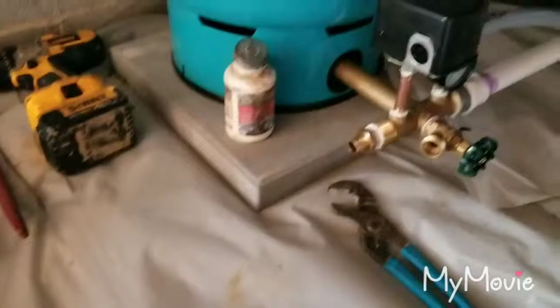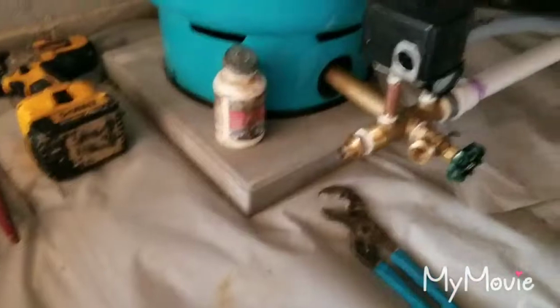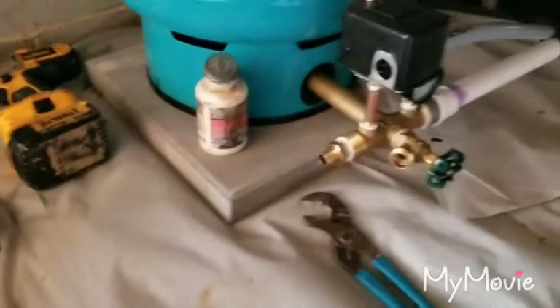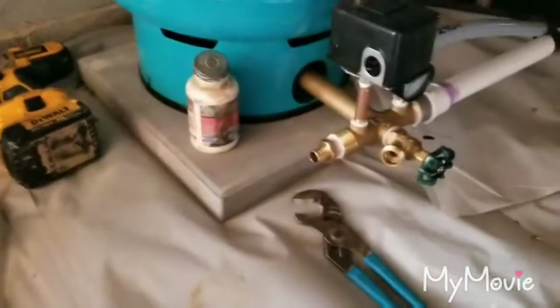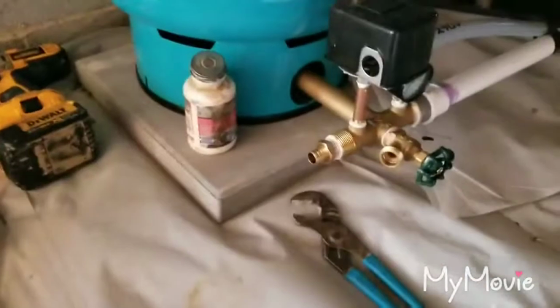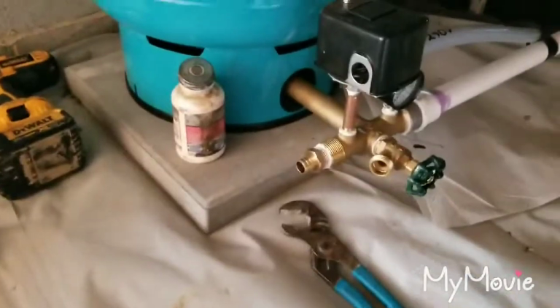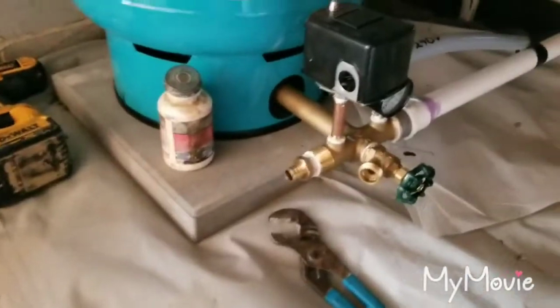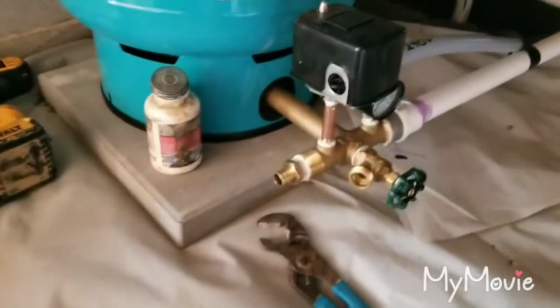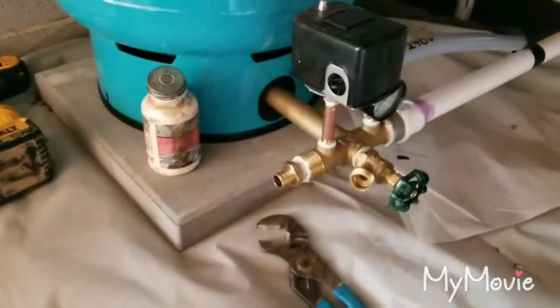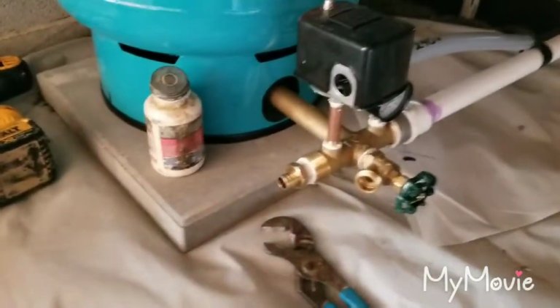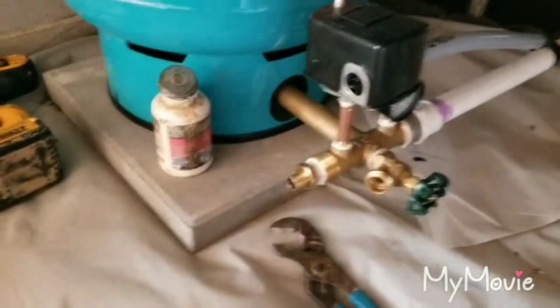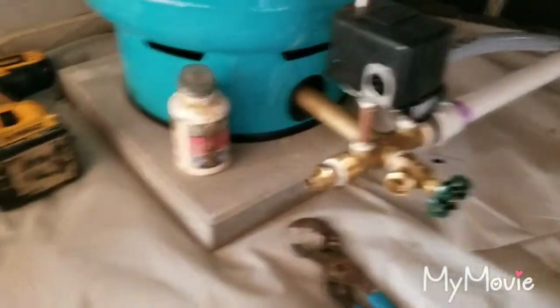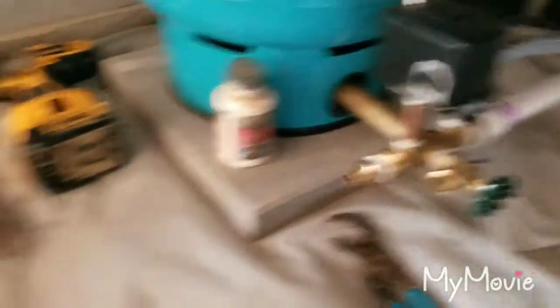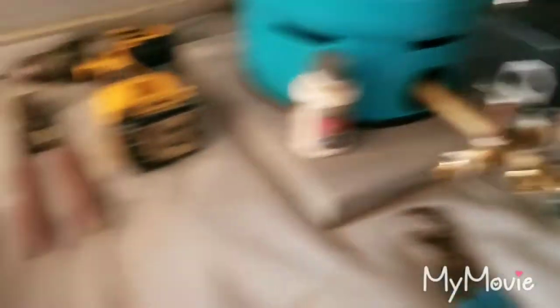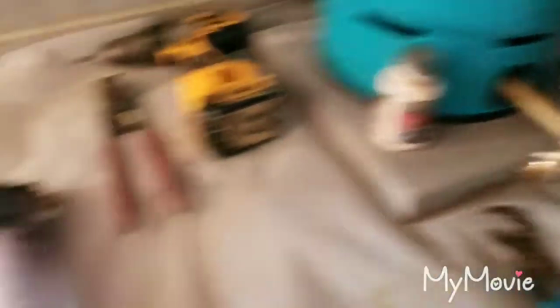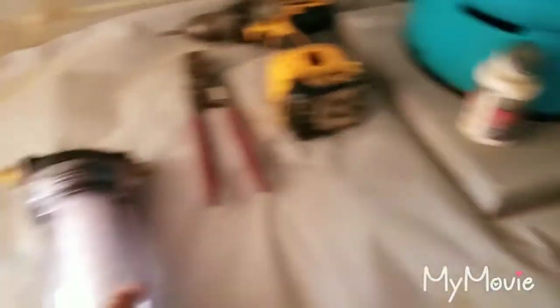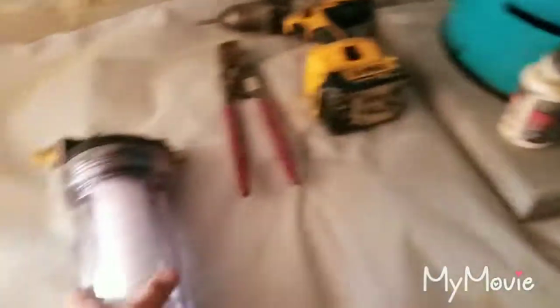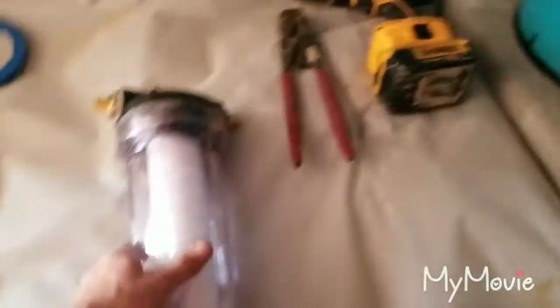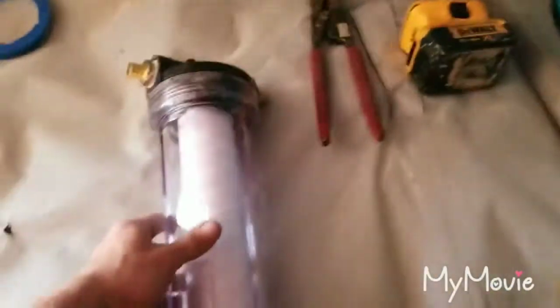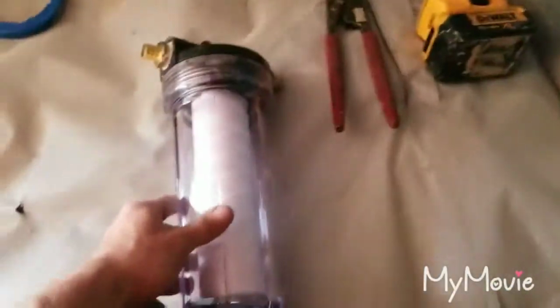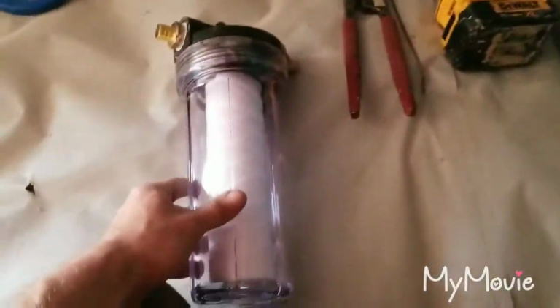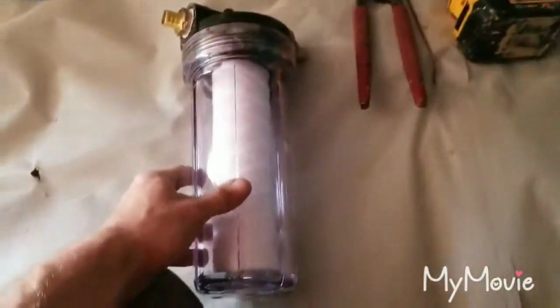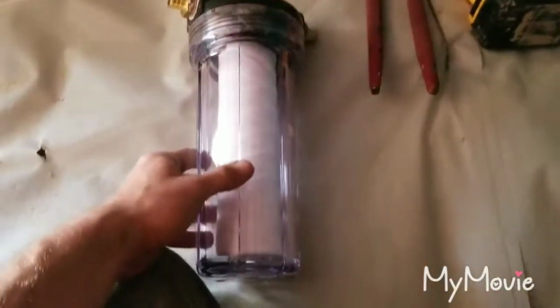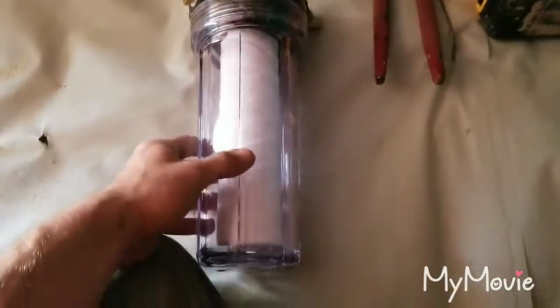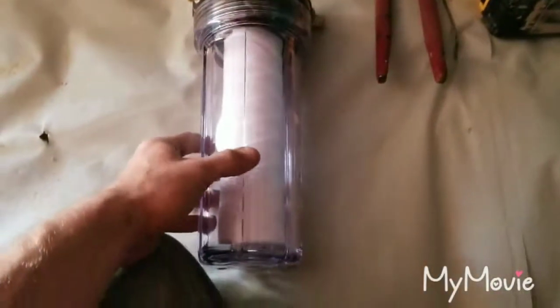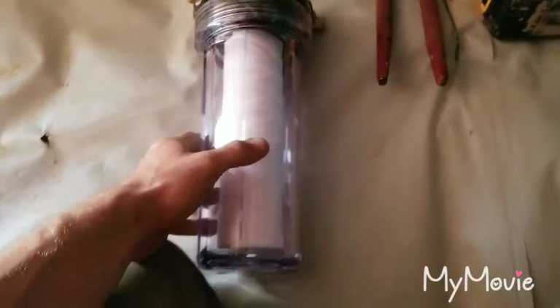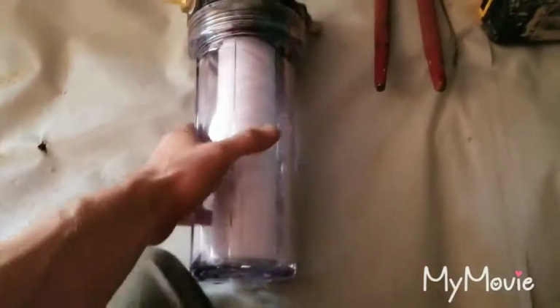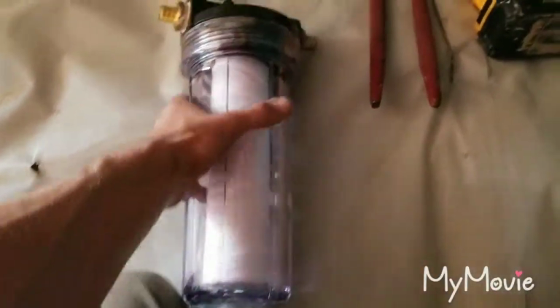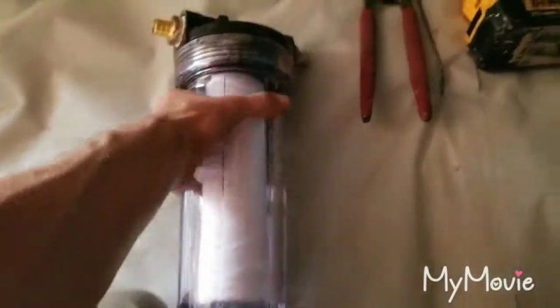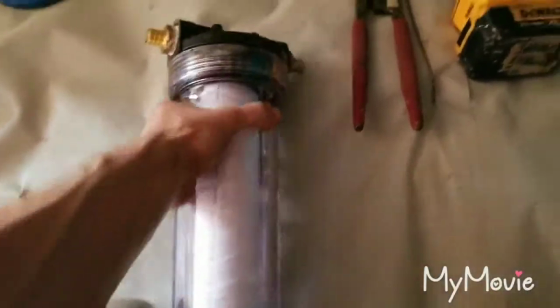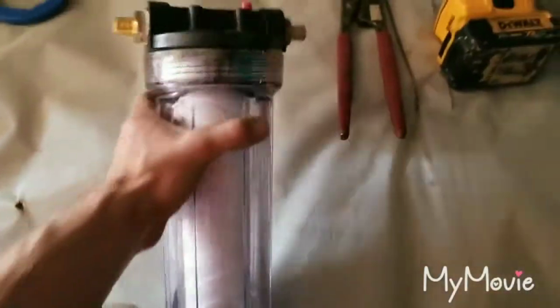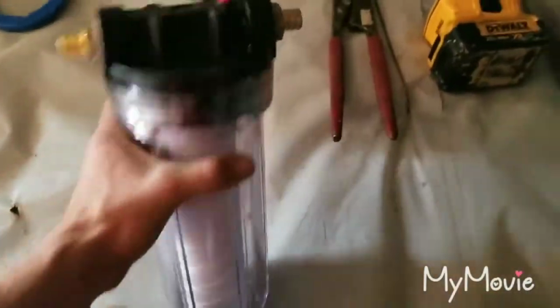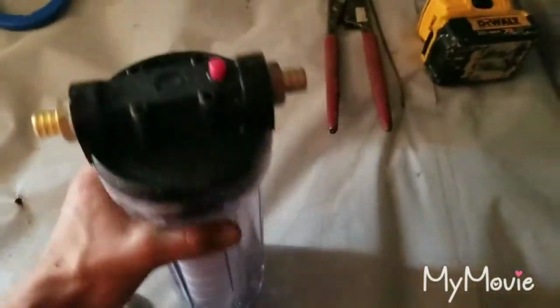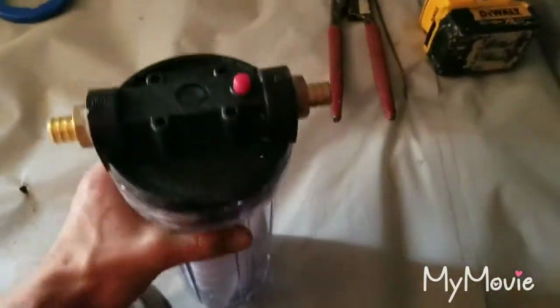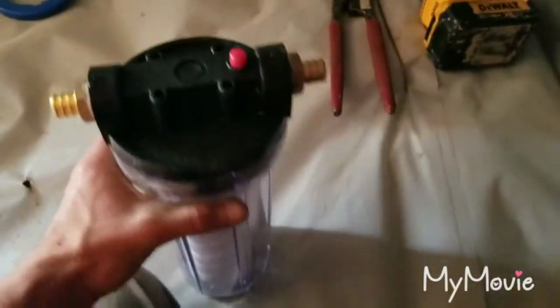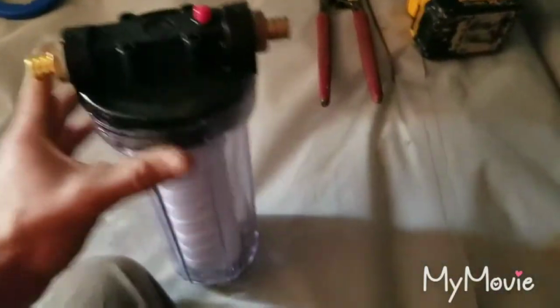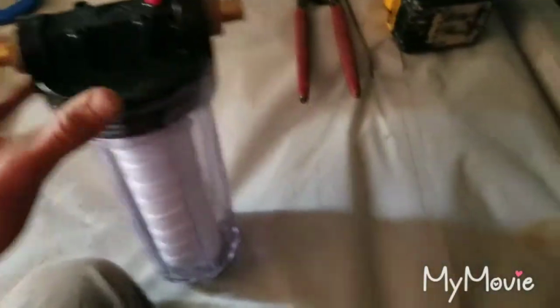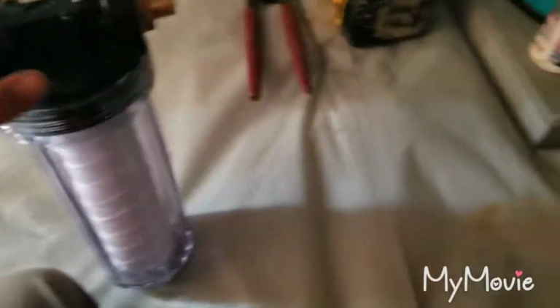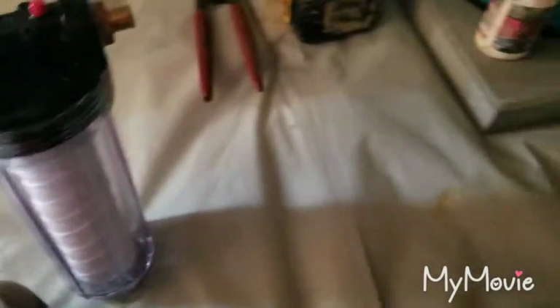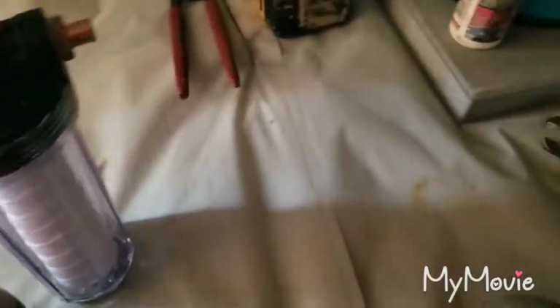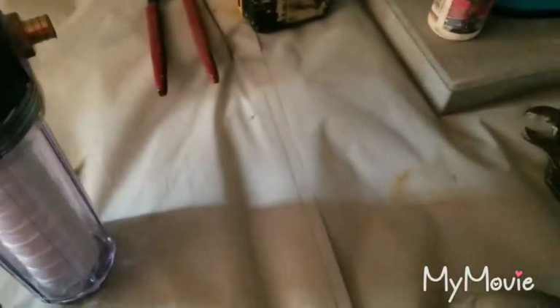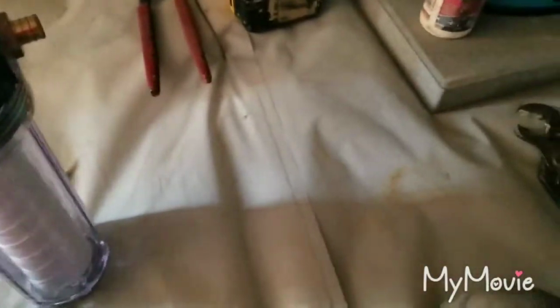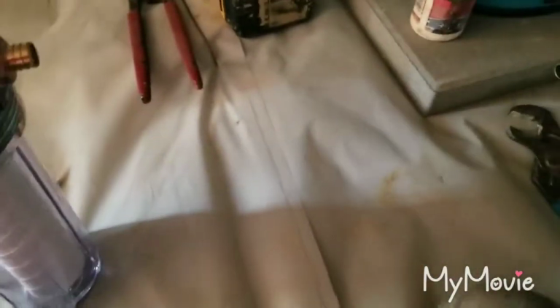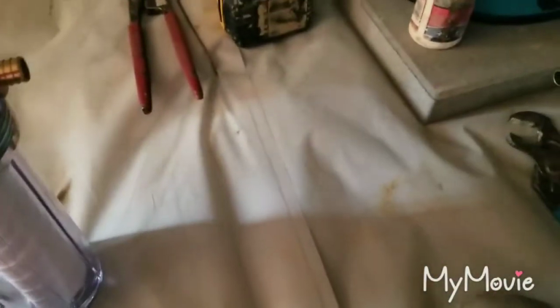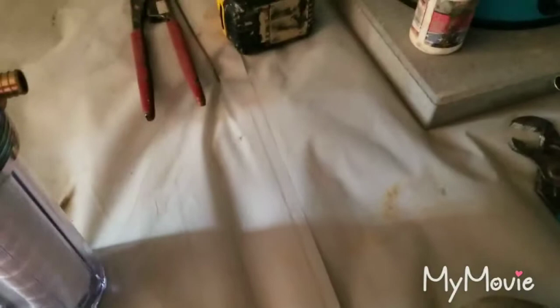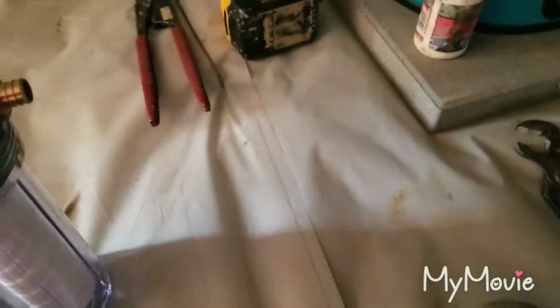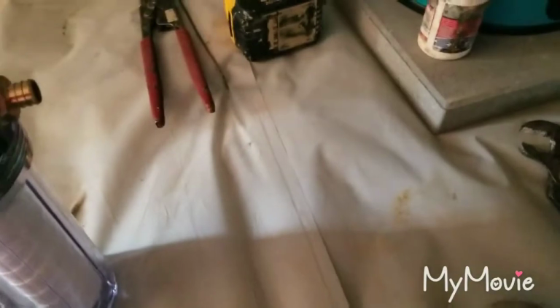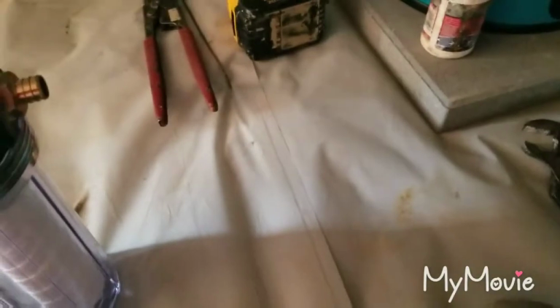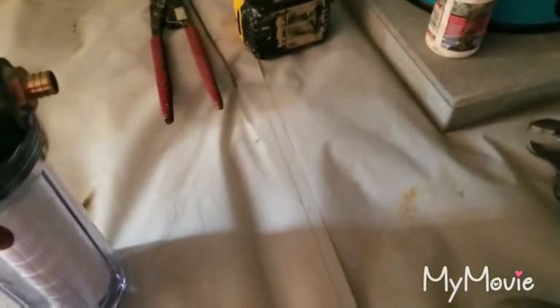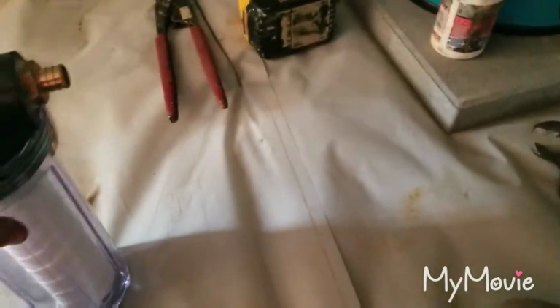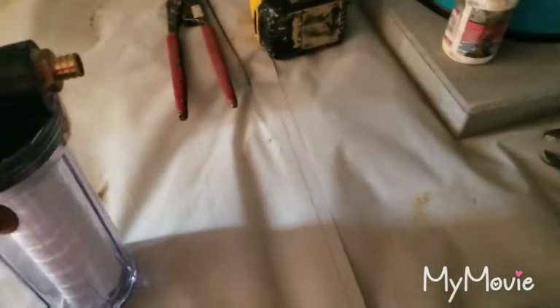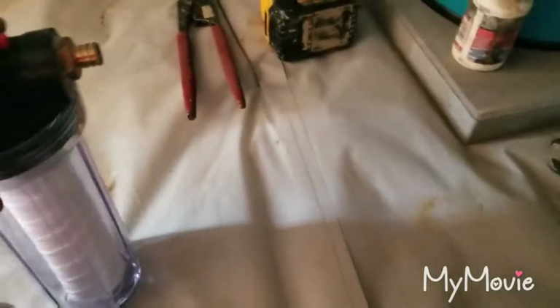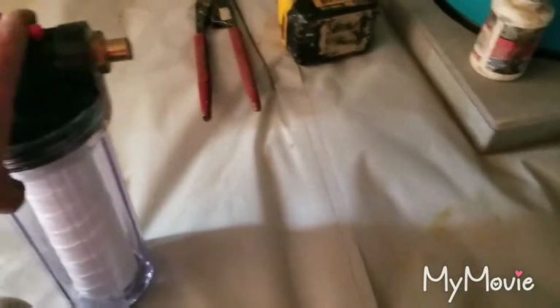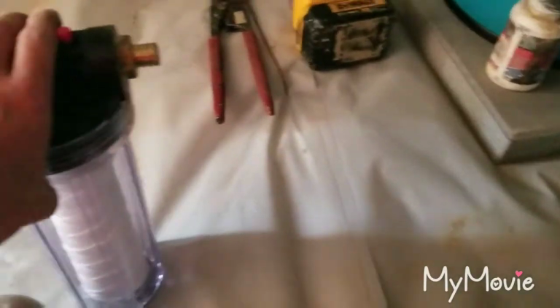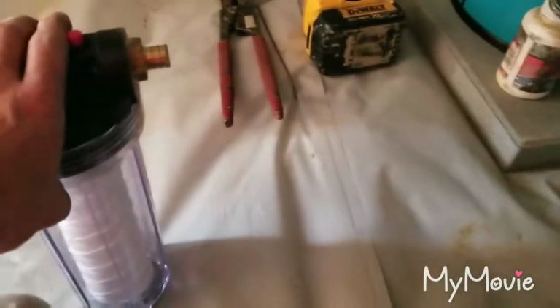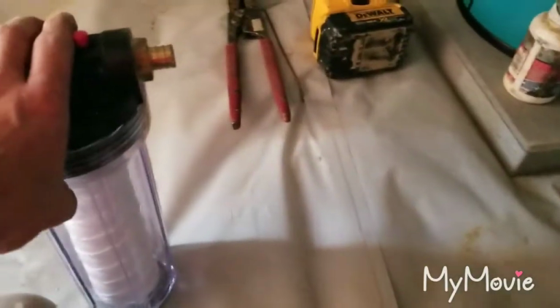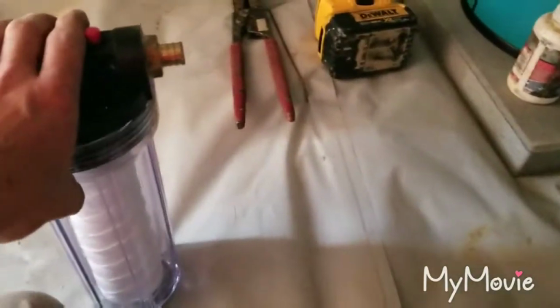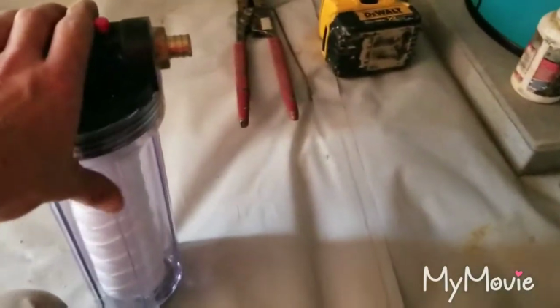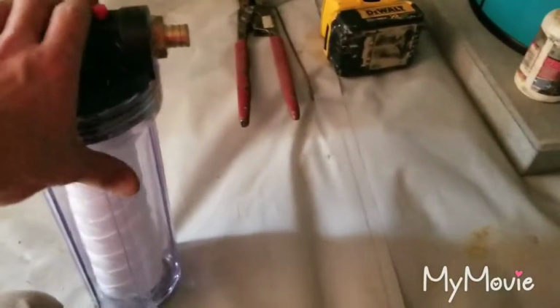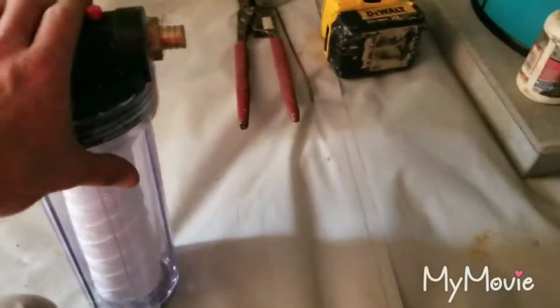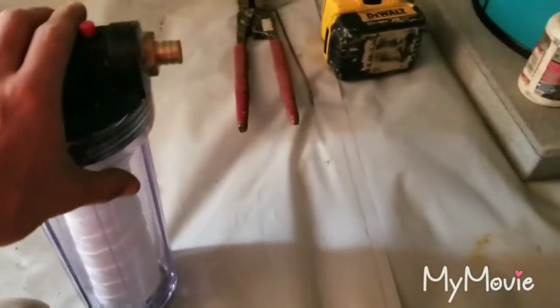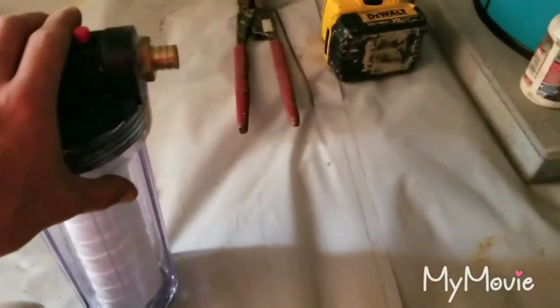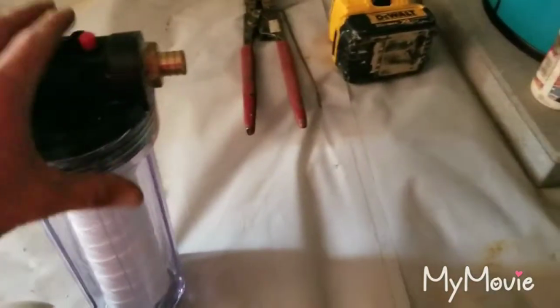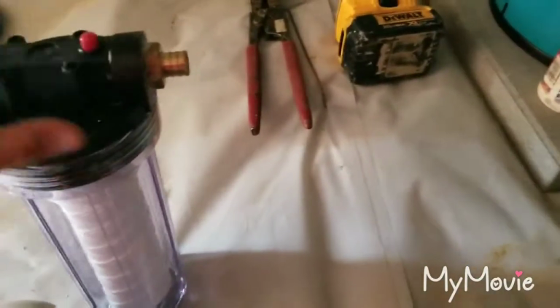Alright, so what we're going to do is install this whole house water filter, and I'm going to go through with you exactly how to do so.